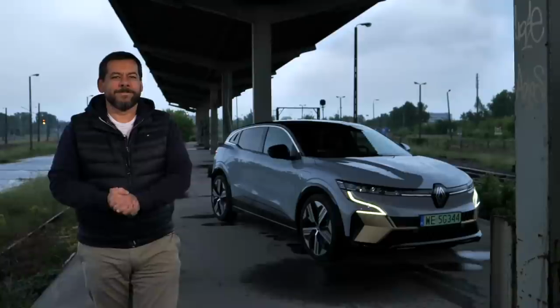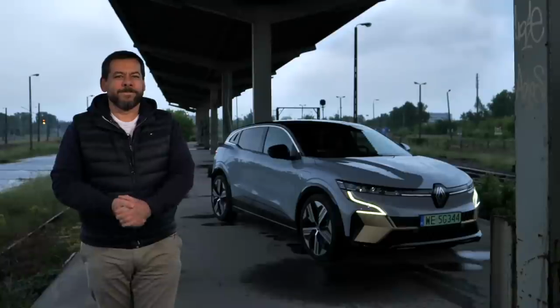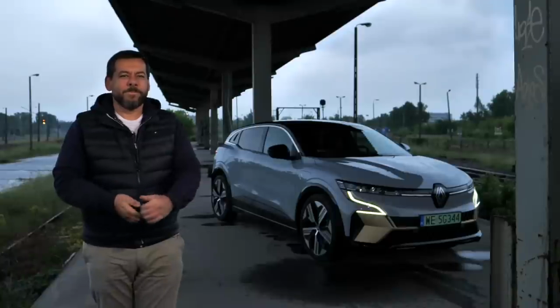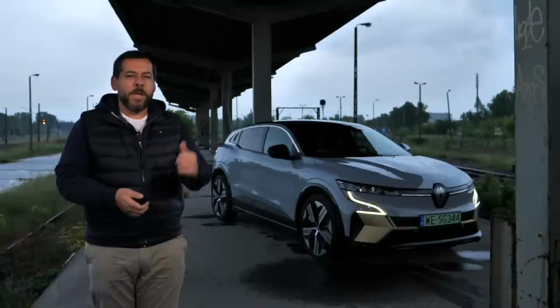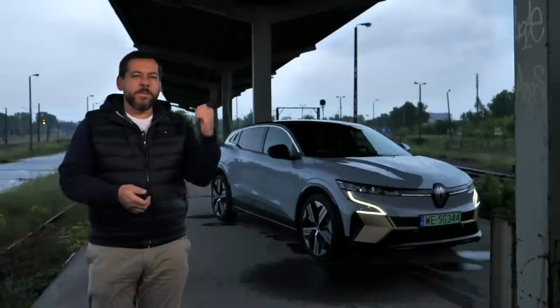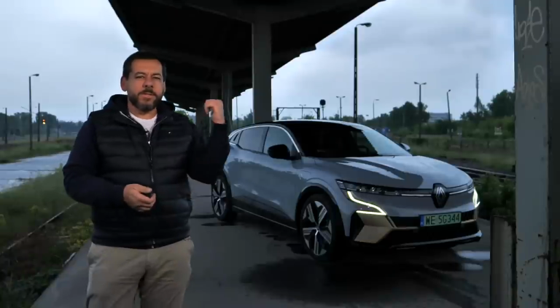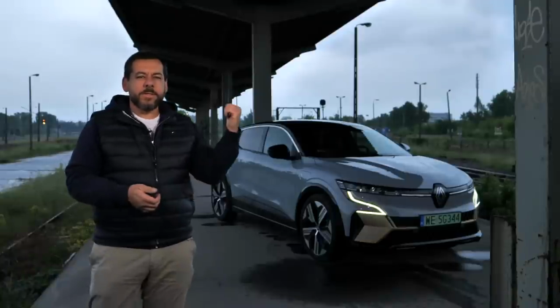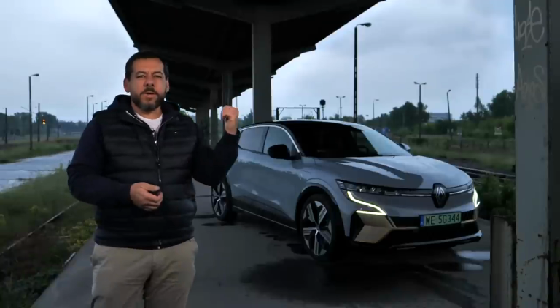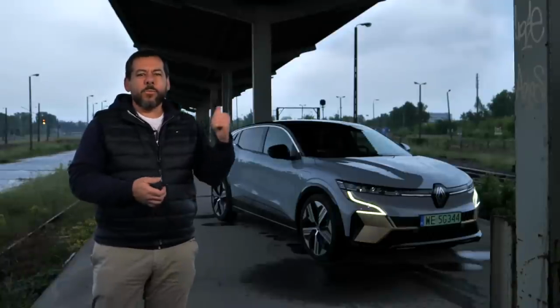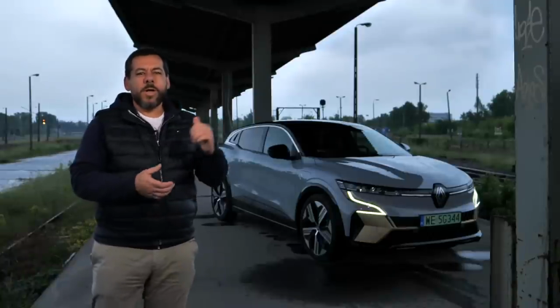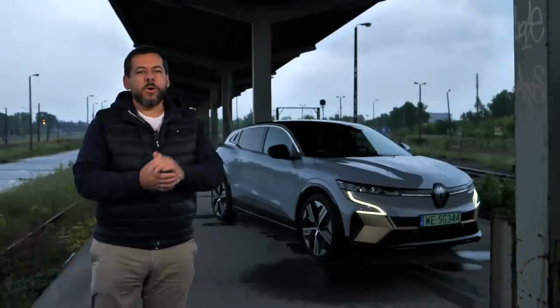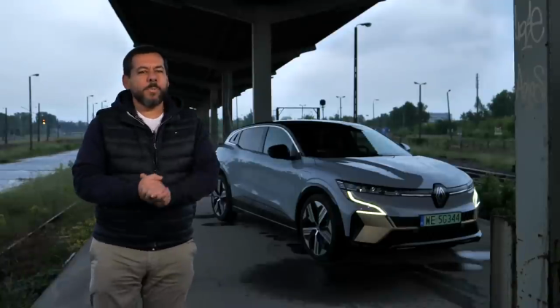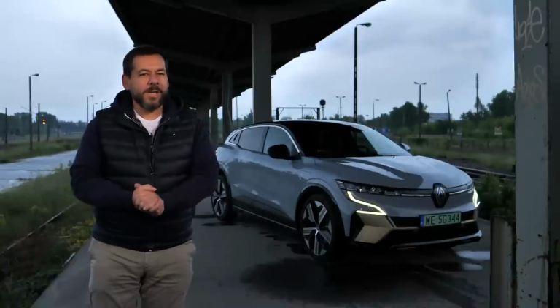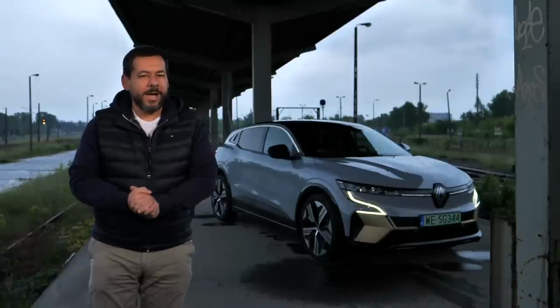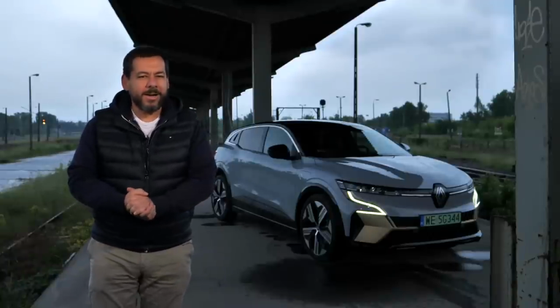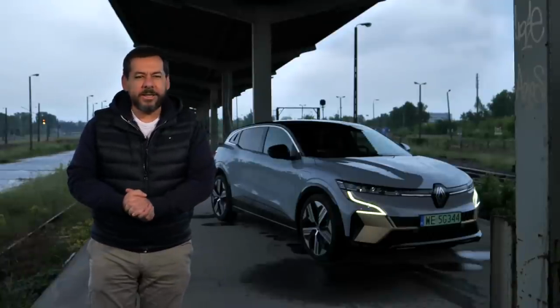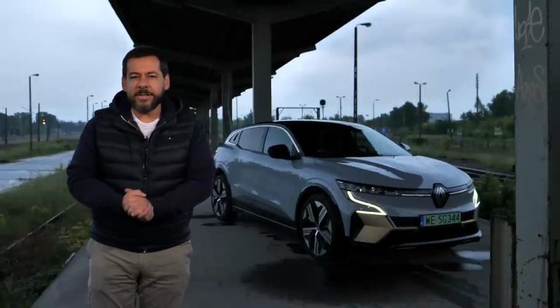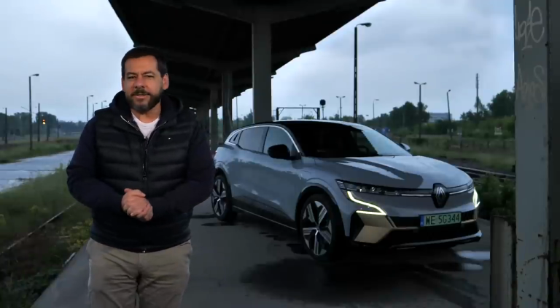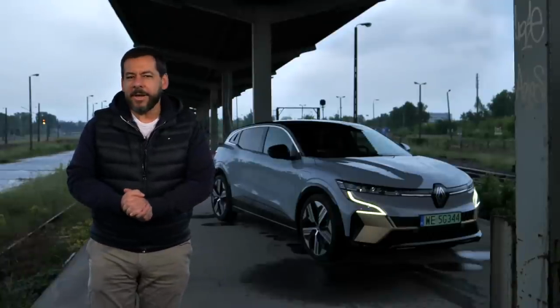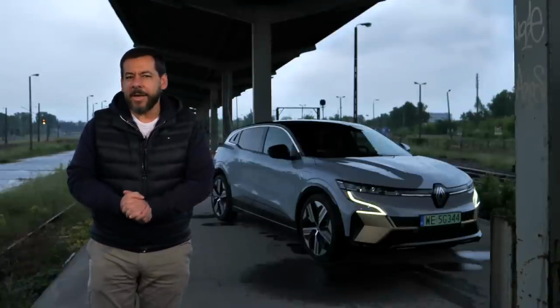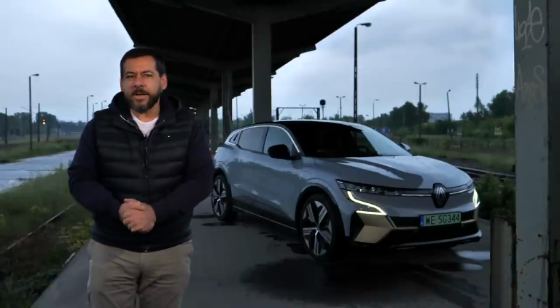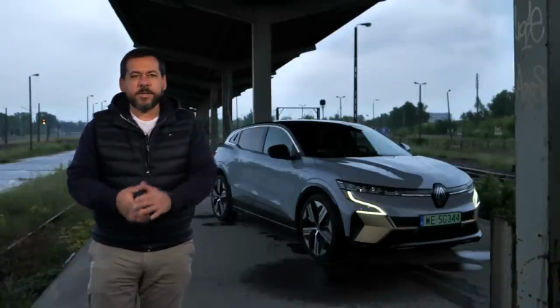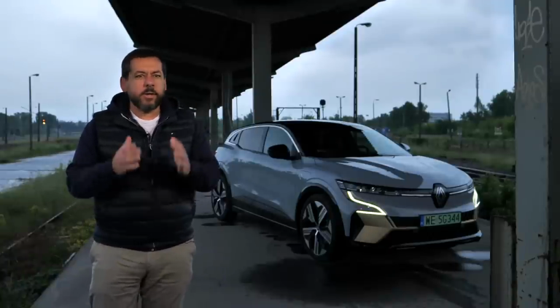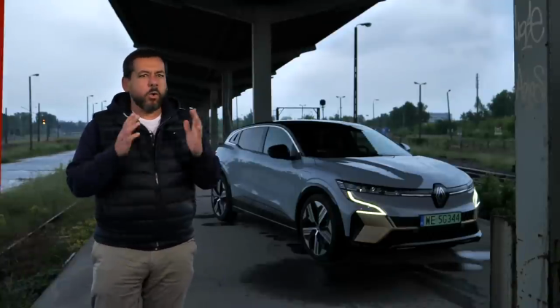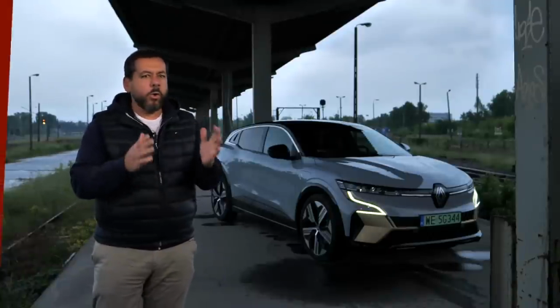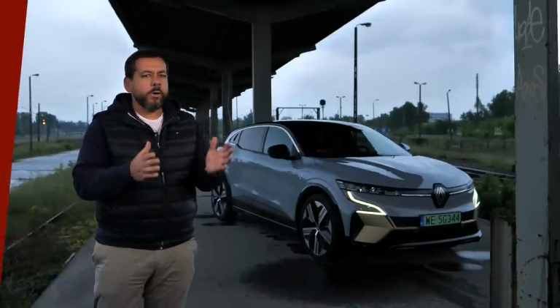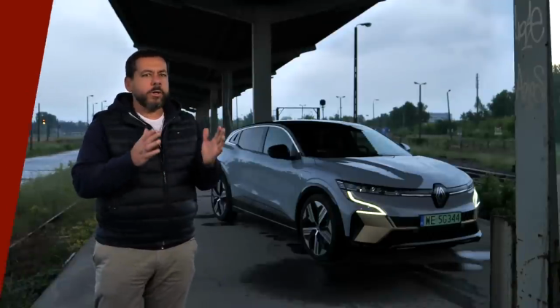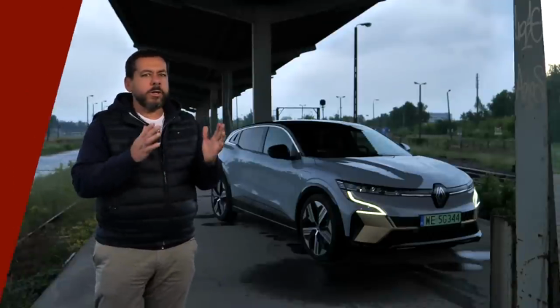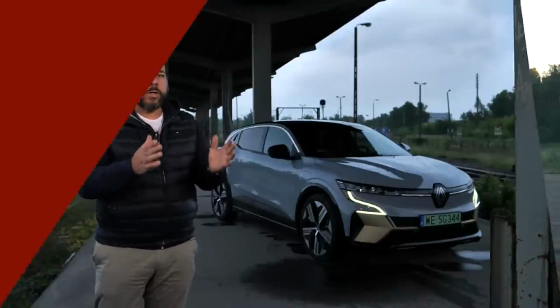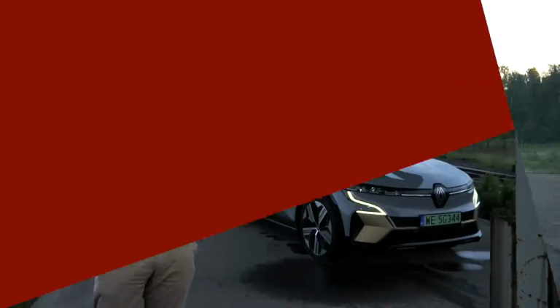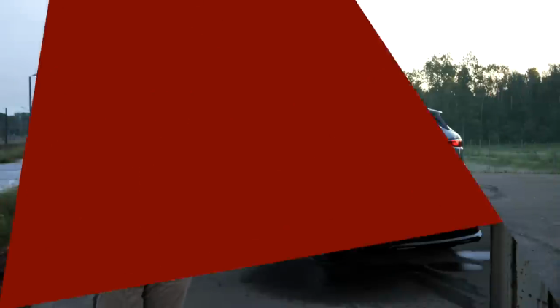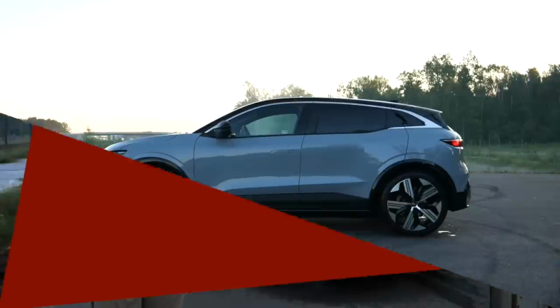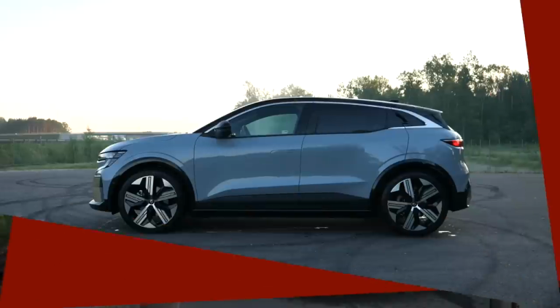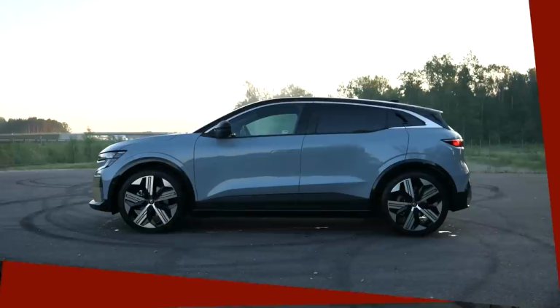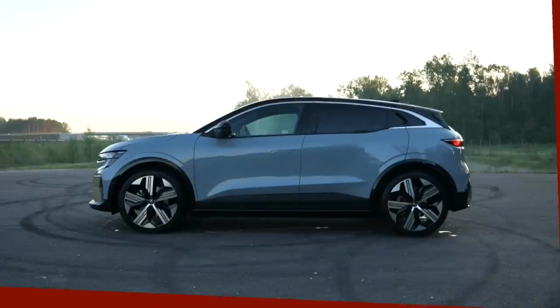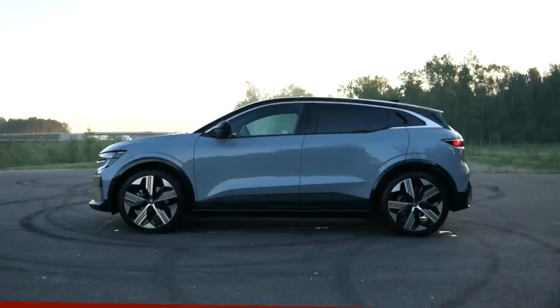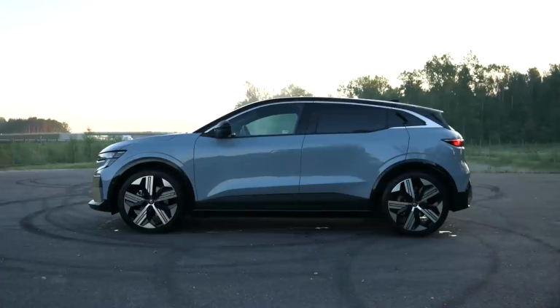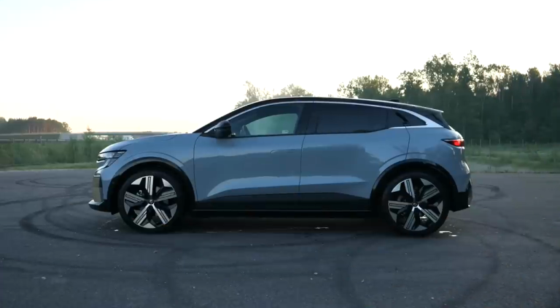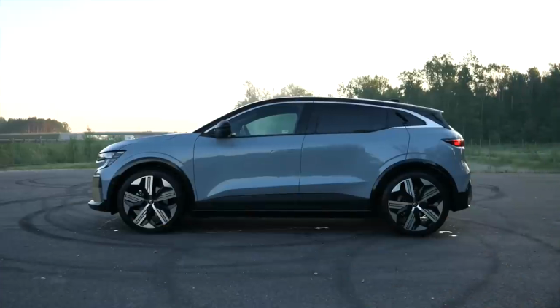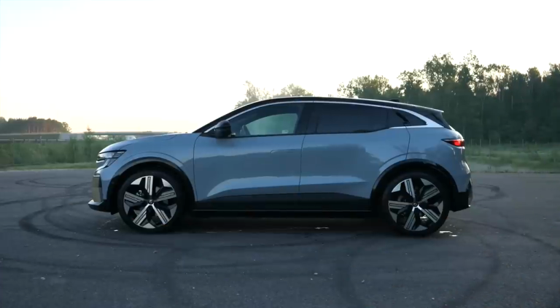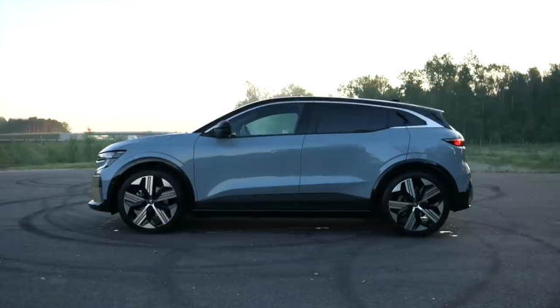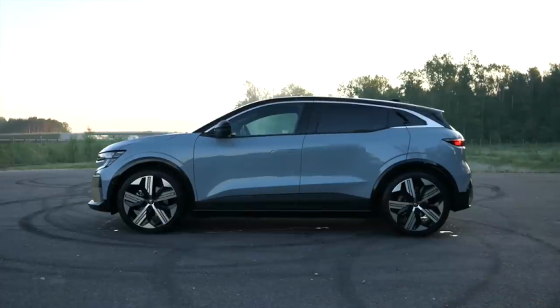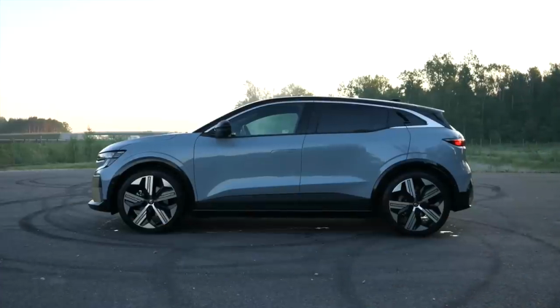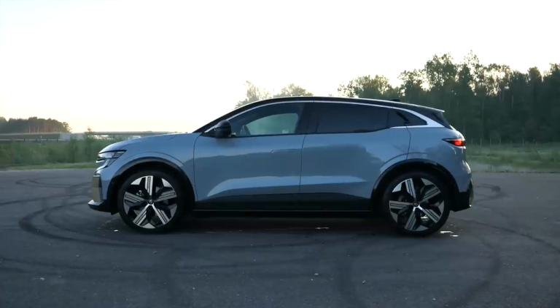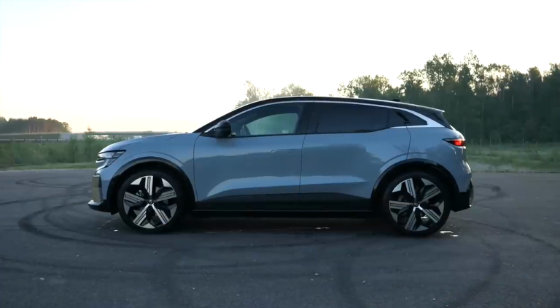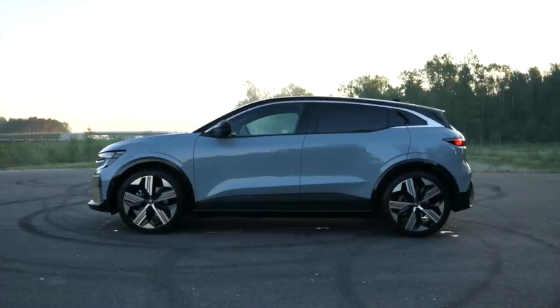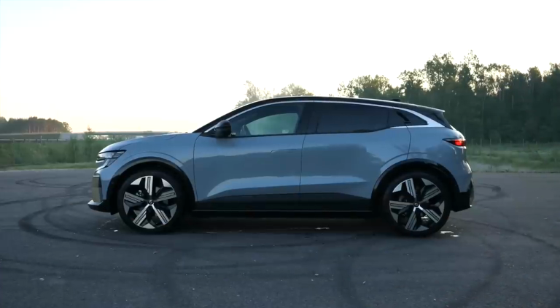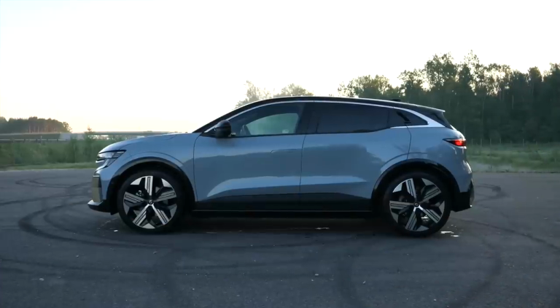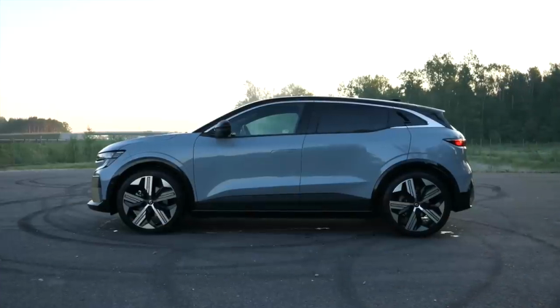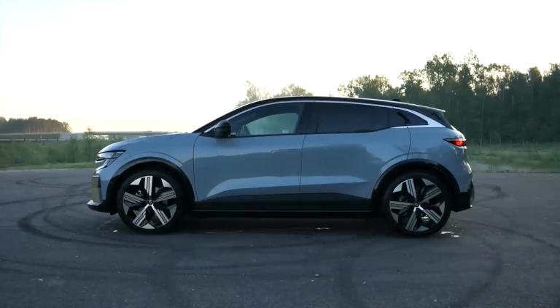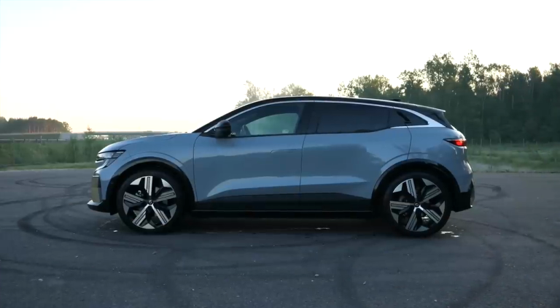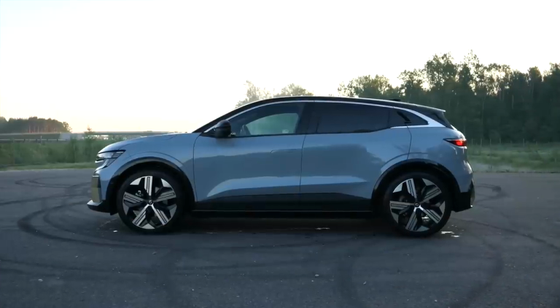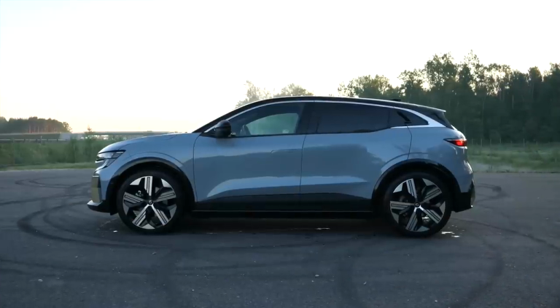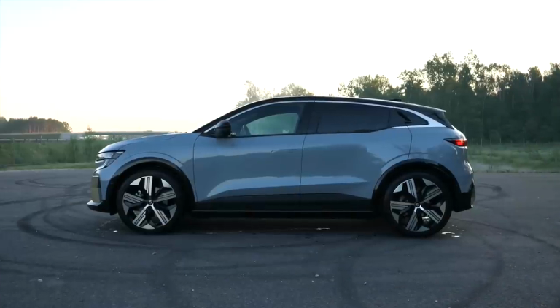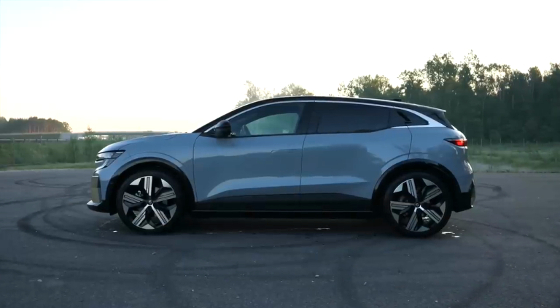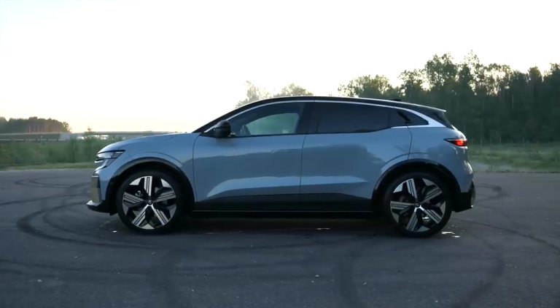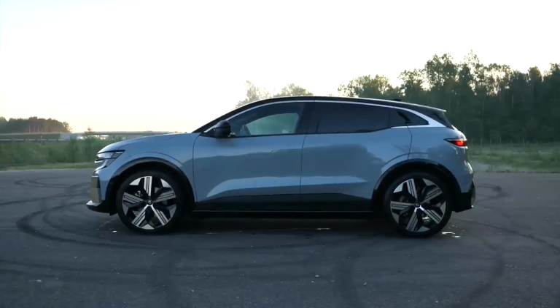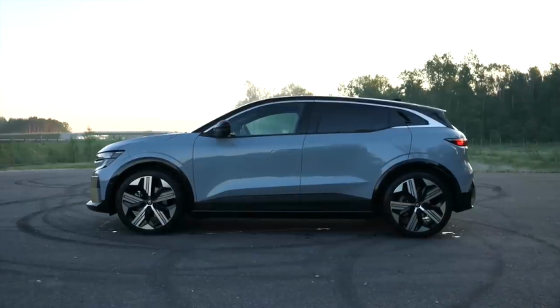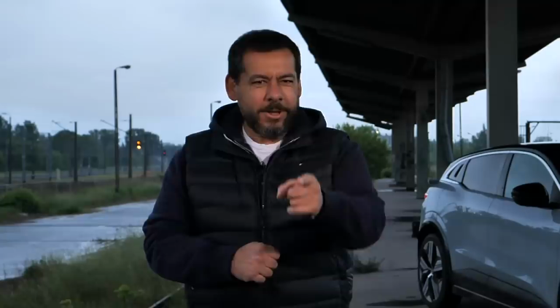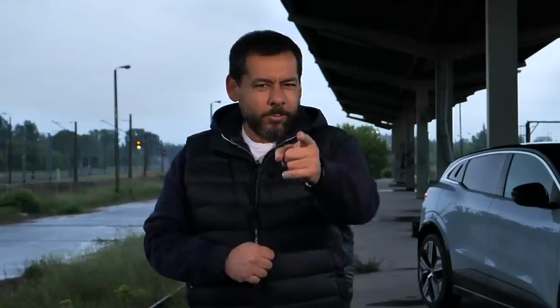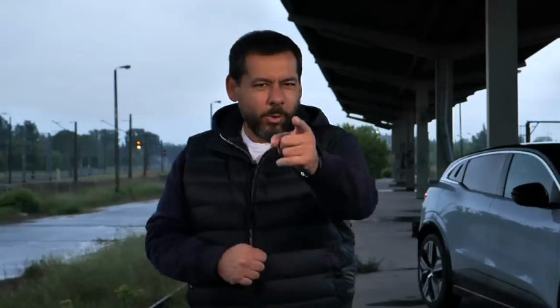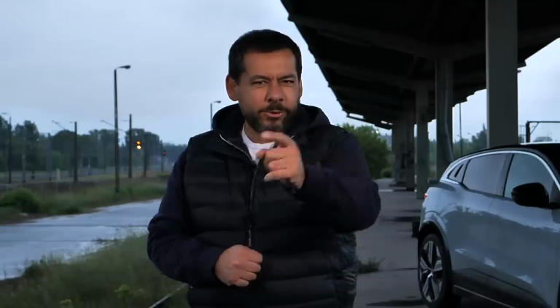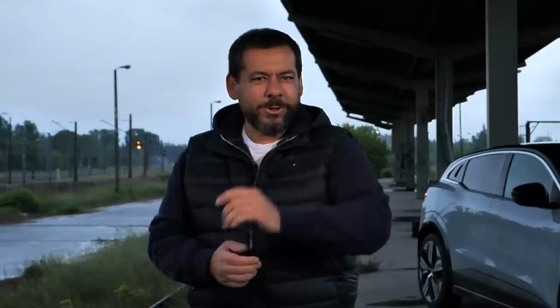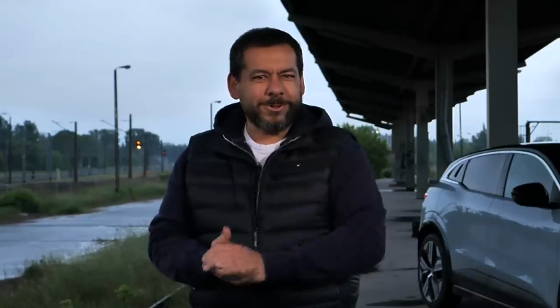This is the Renault Megane E-Tech. It's a quirky EV and I really like it. Why? Keep watching.